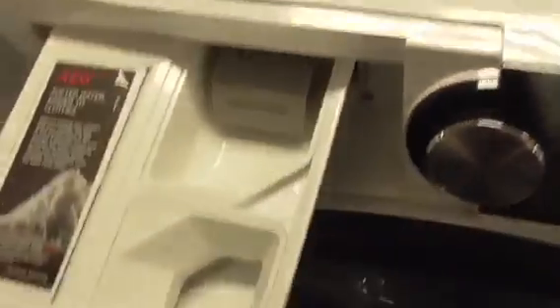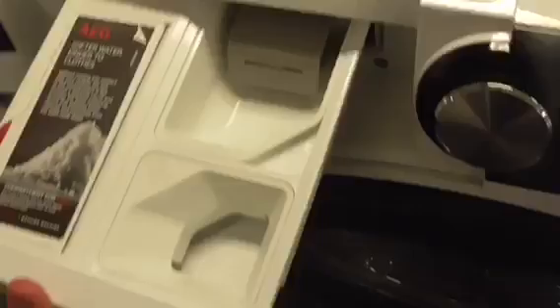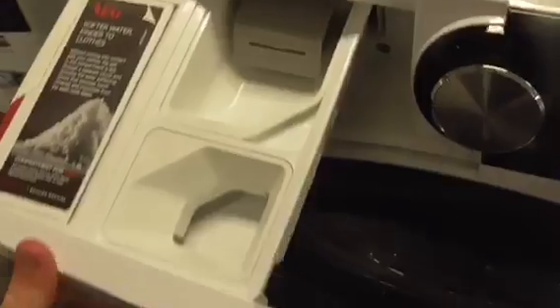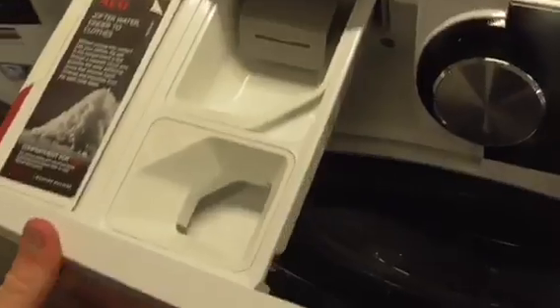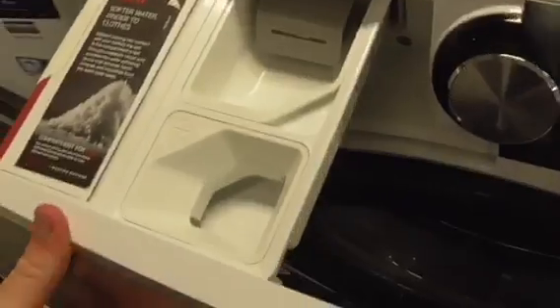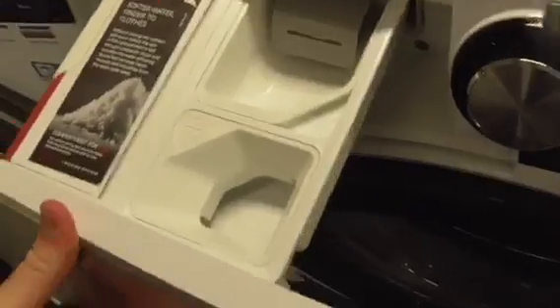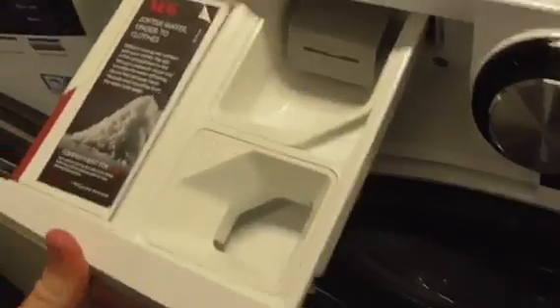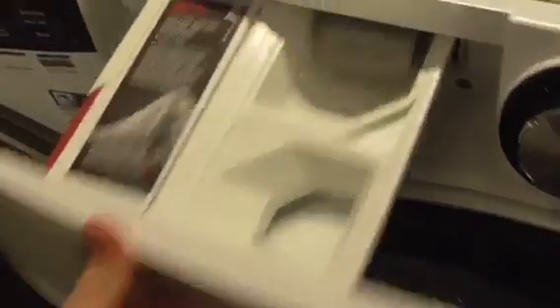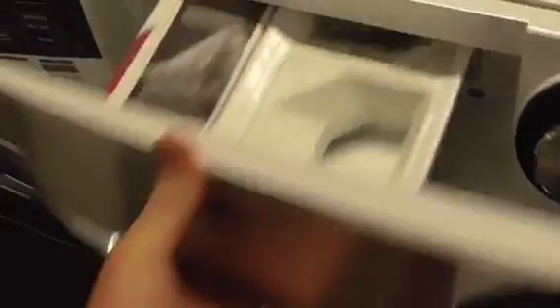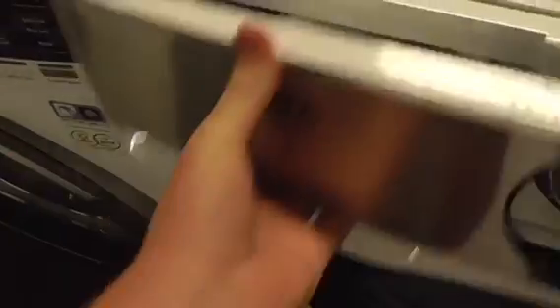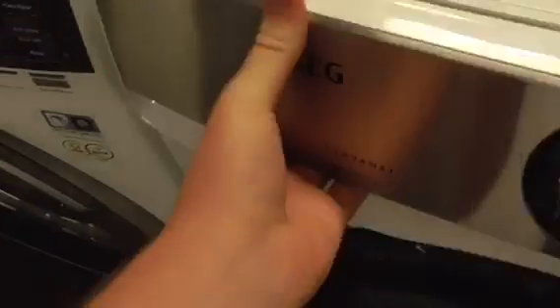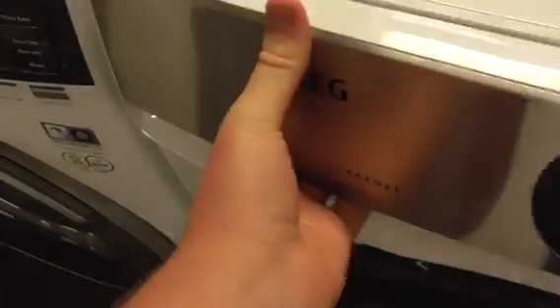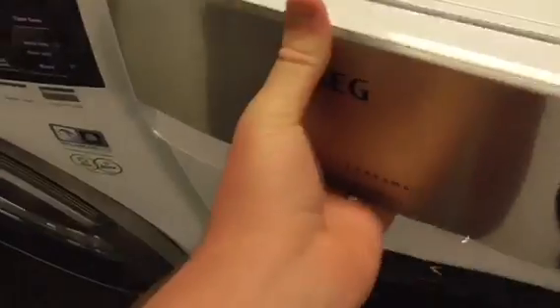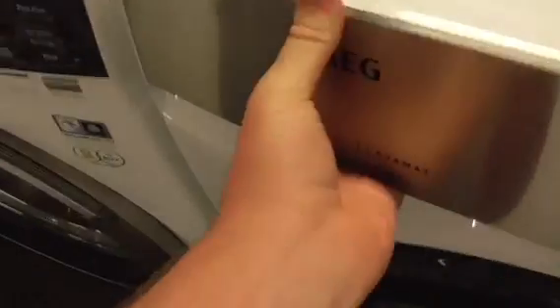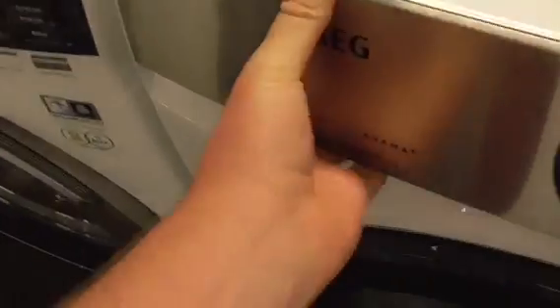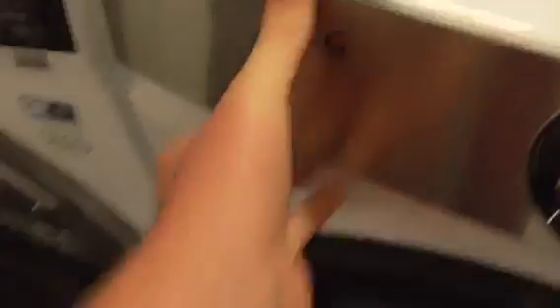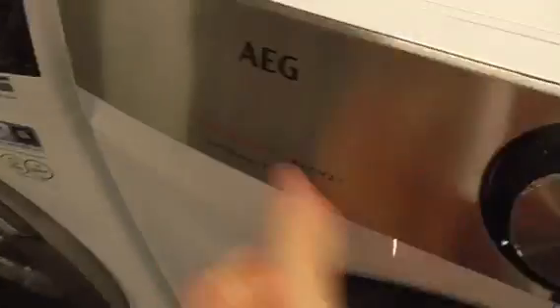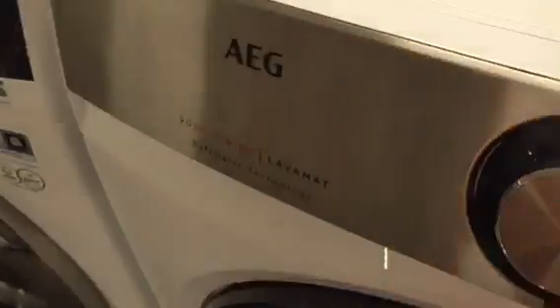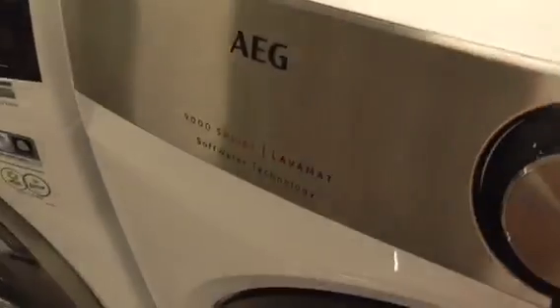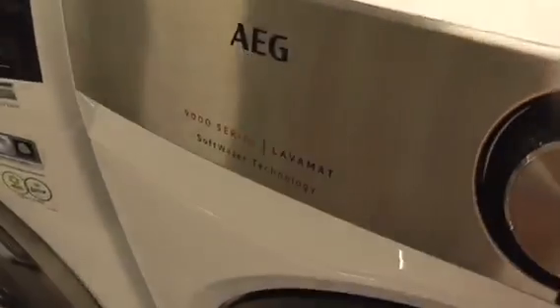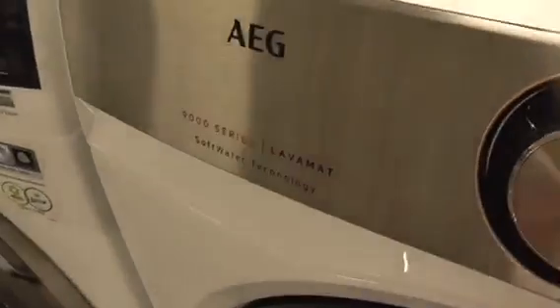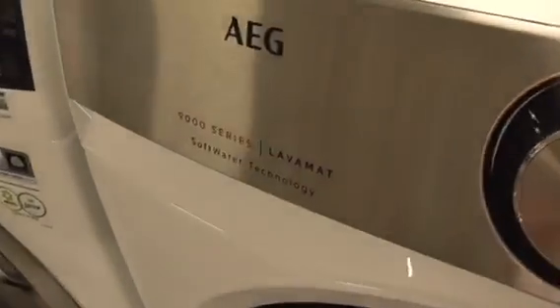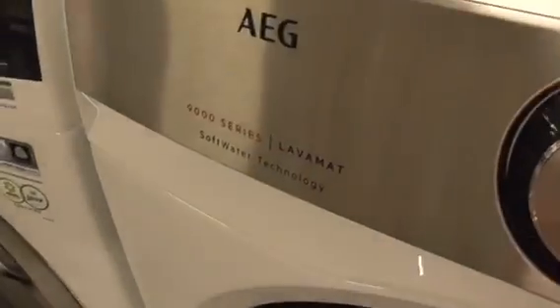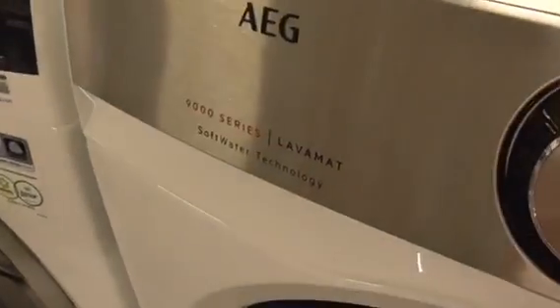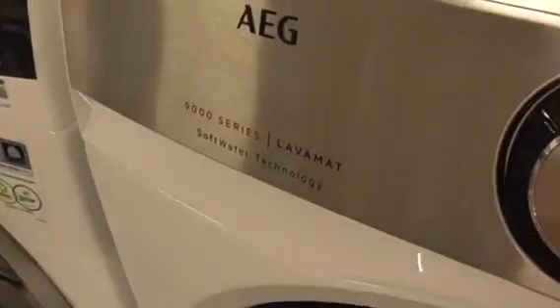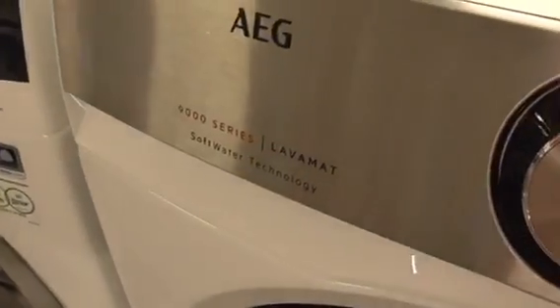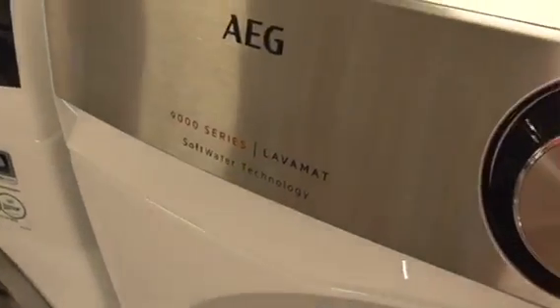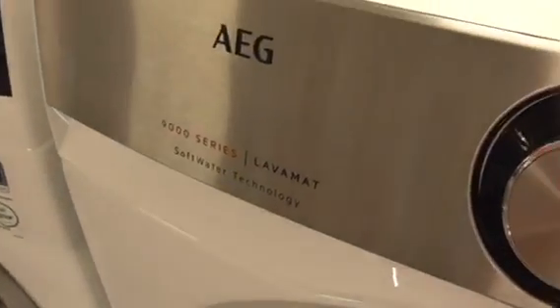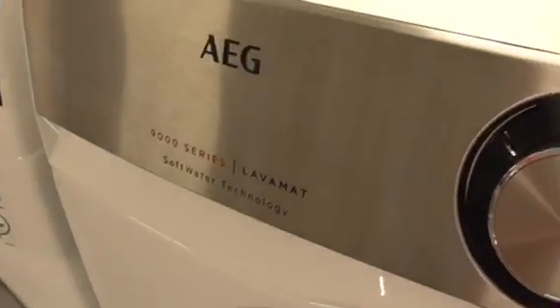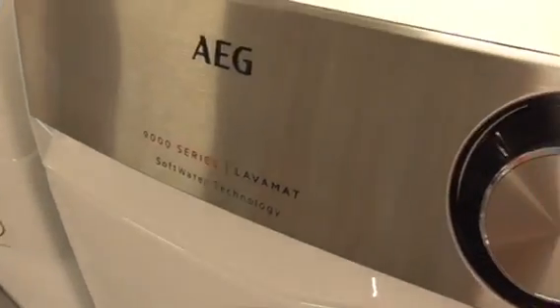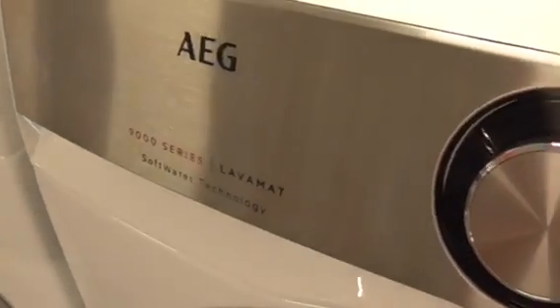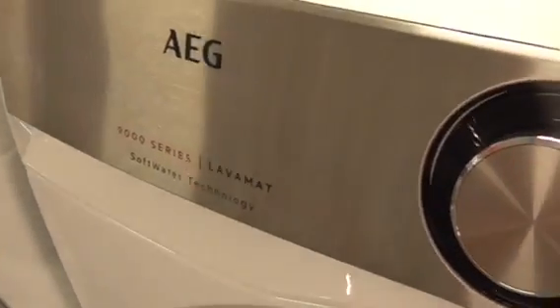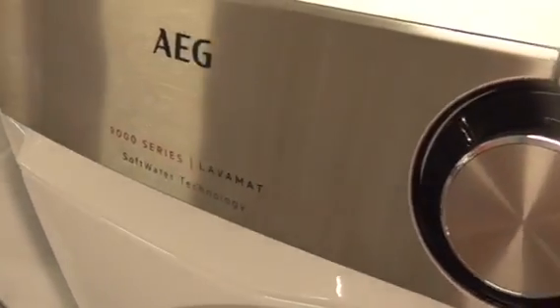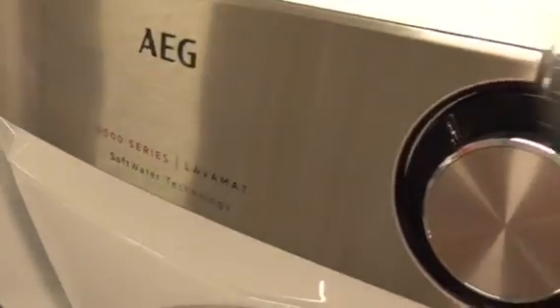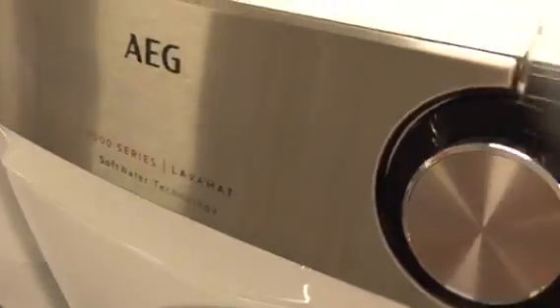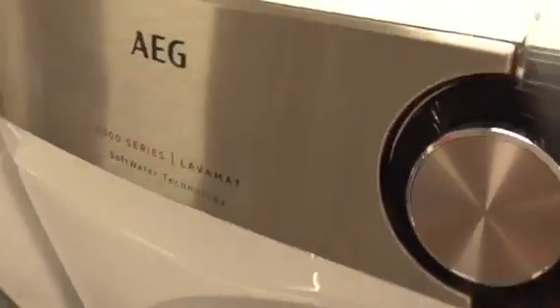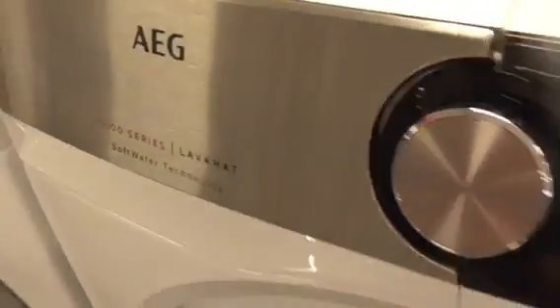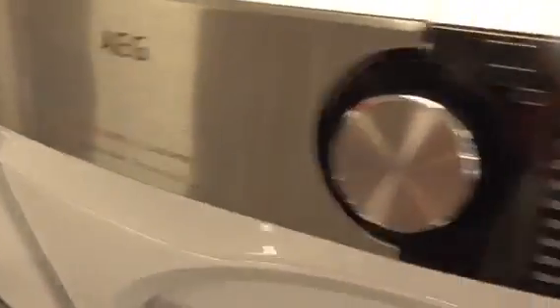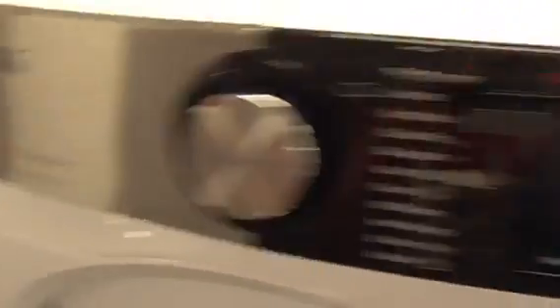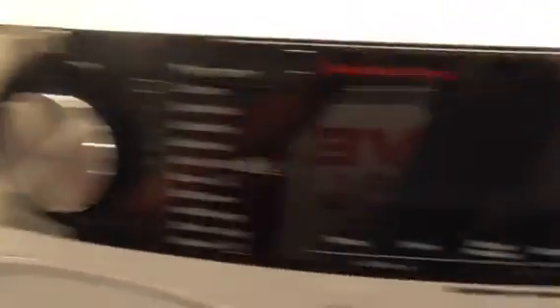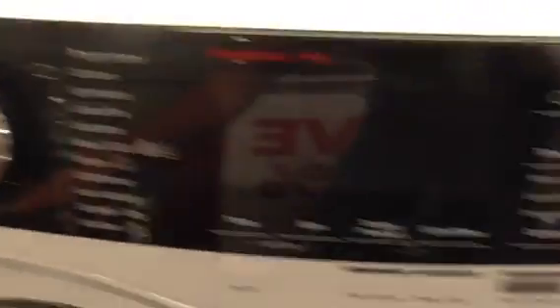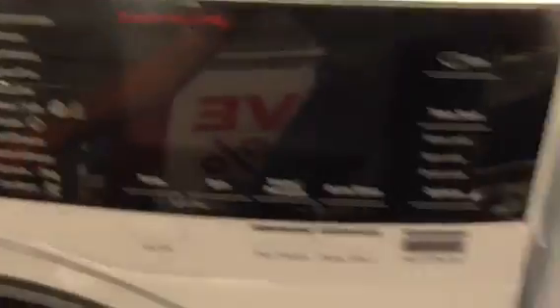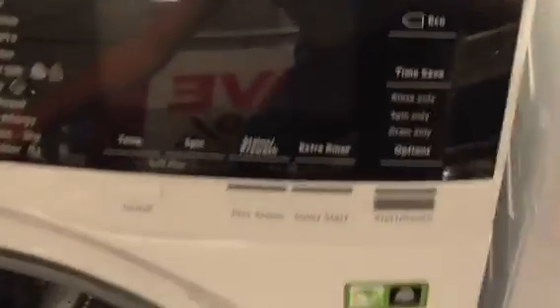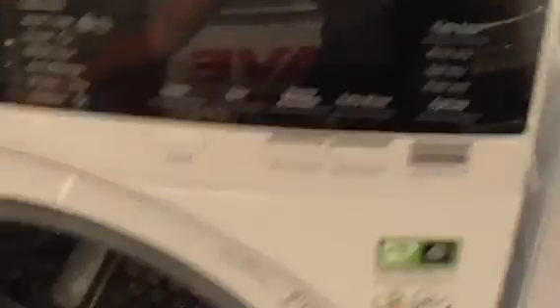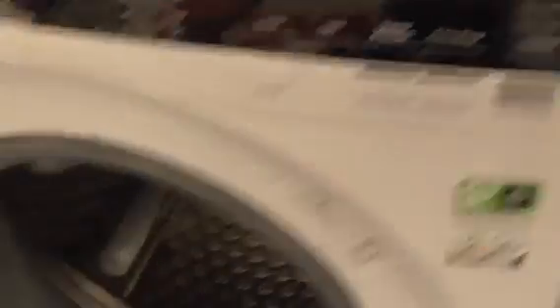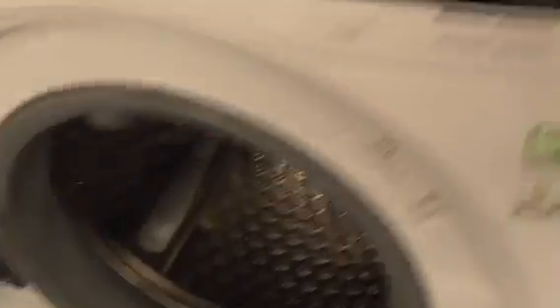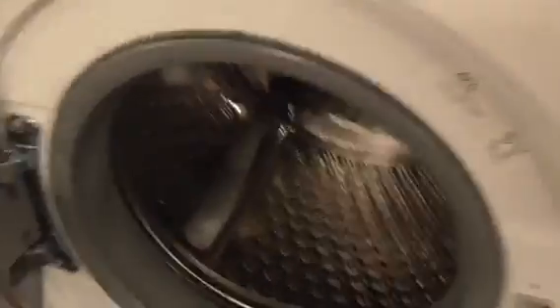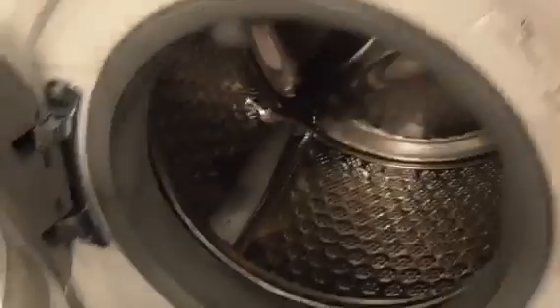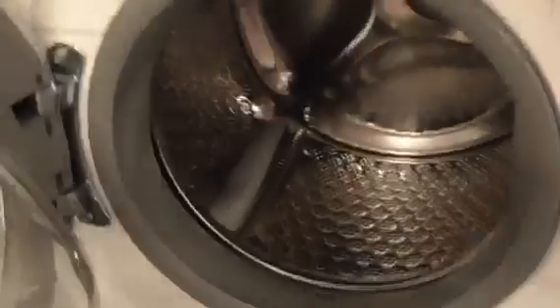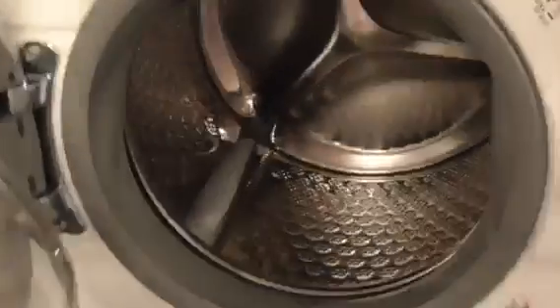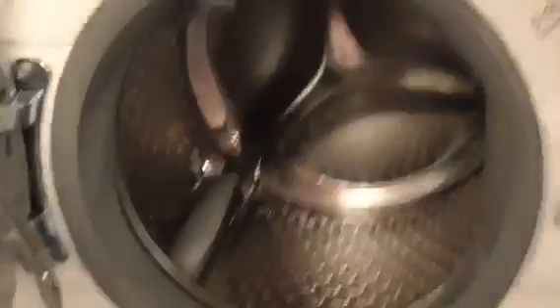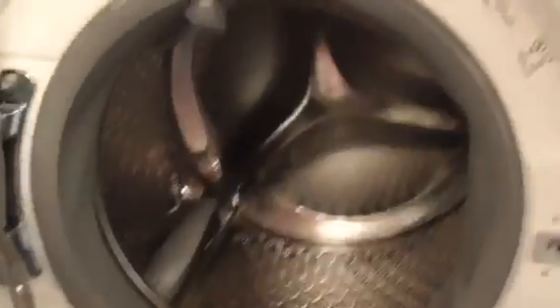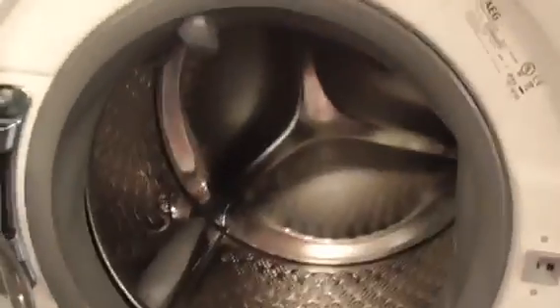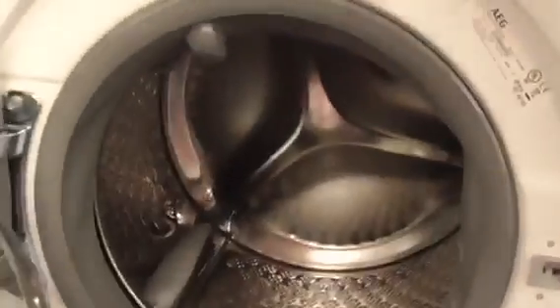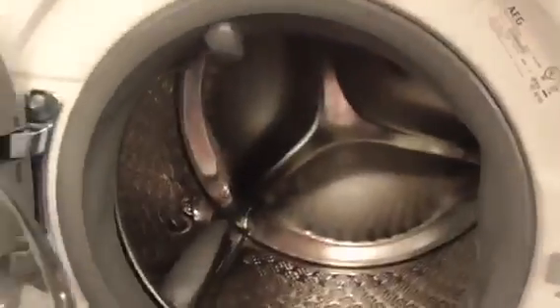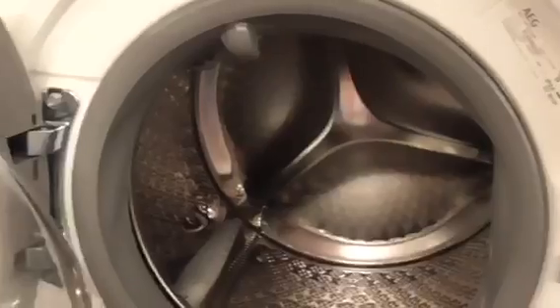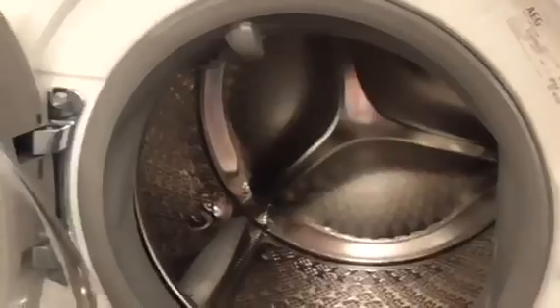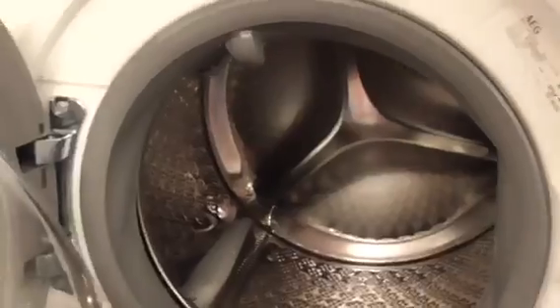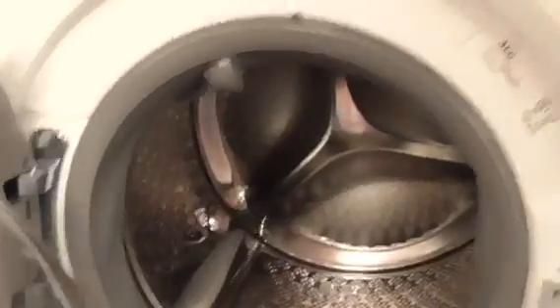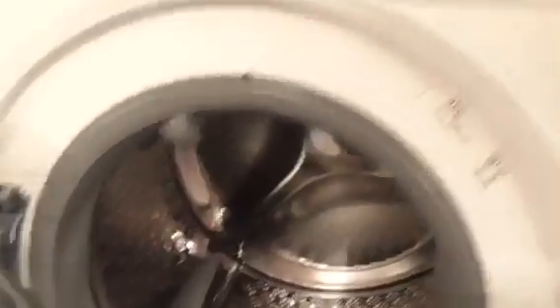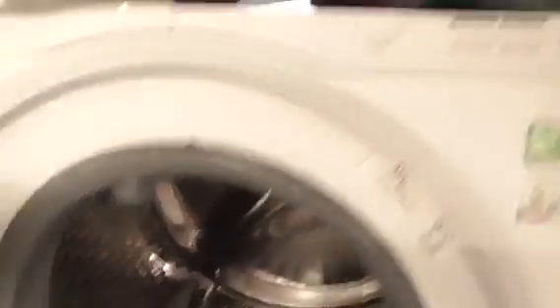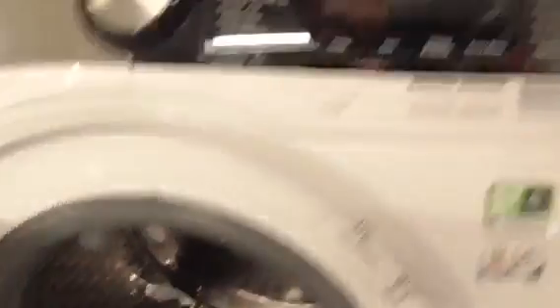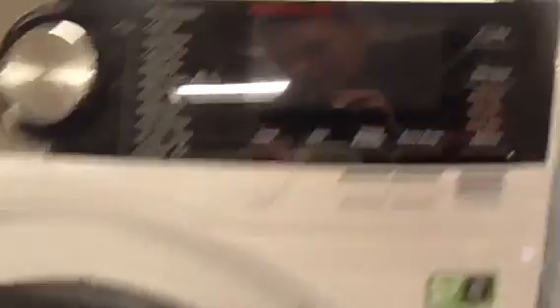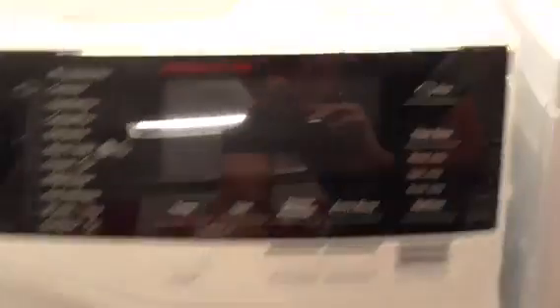We've got an AEG 900 series with soft water technology and ProSense, 9kg washing machine.